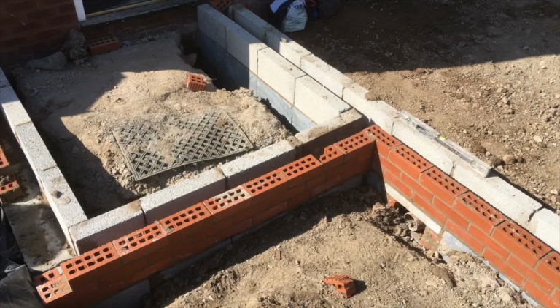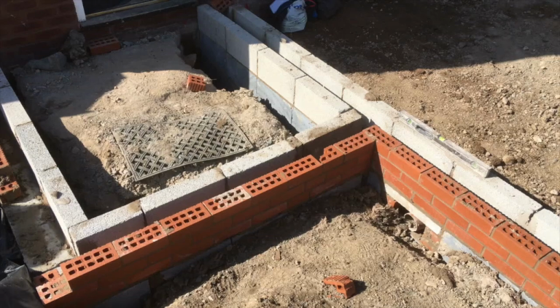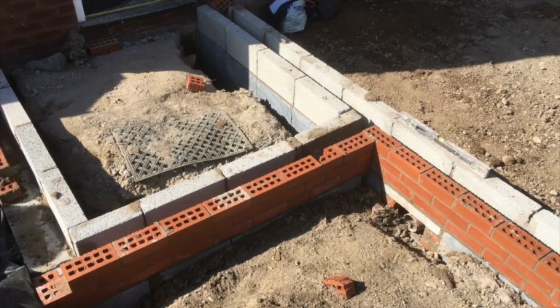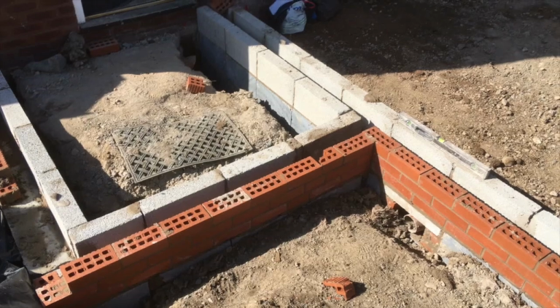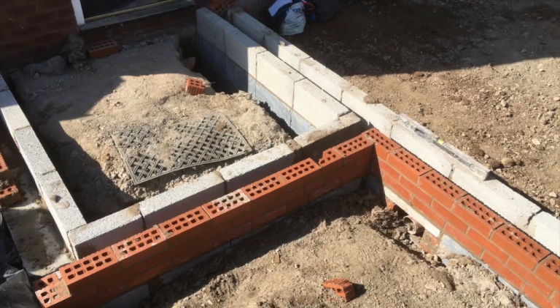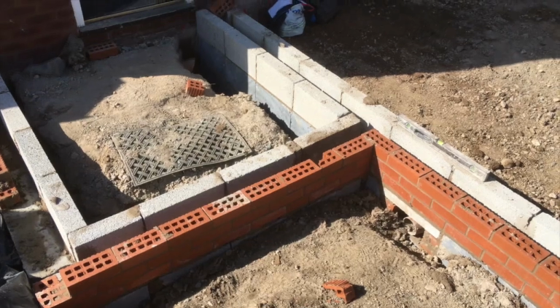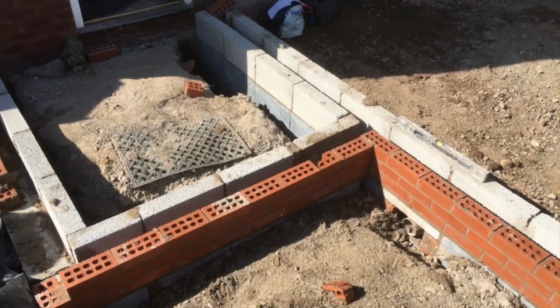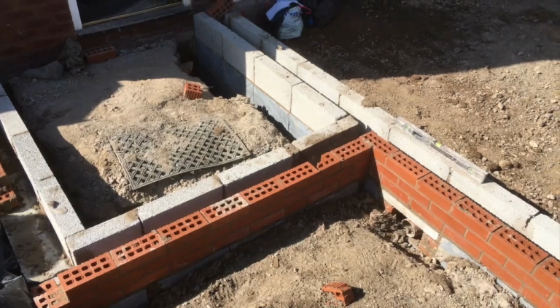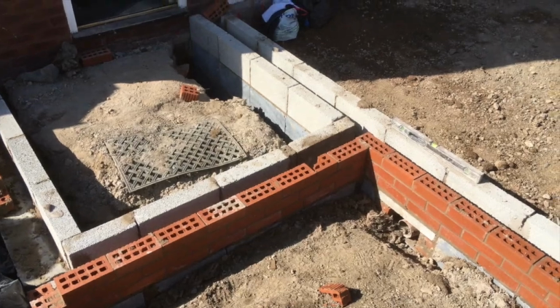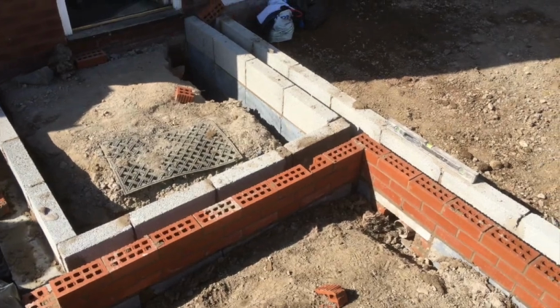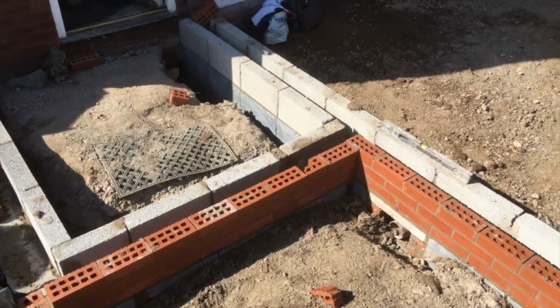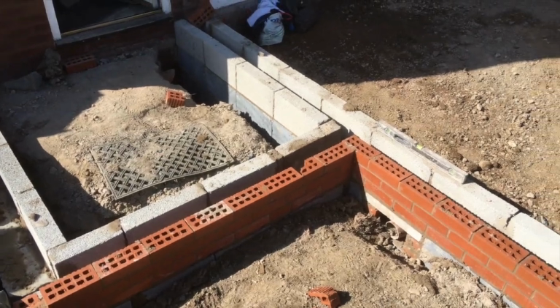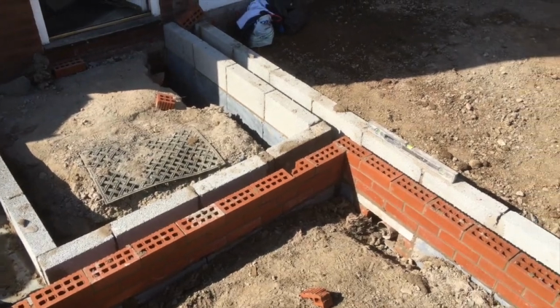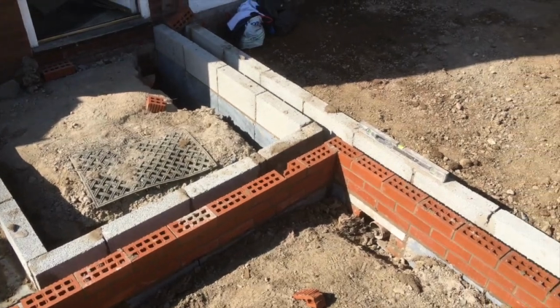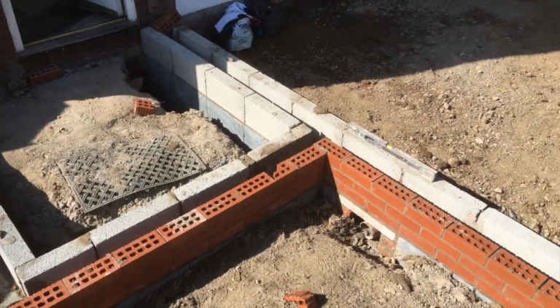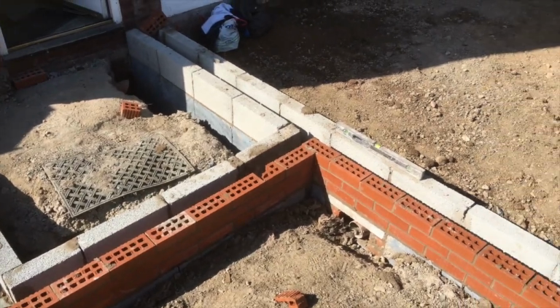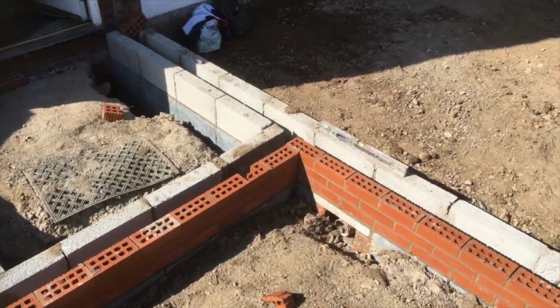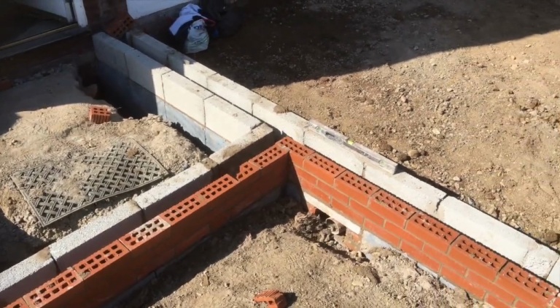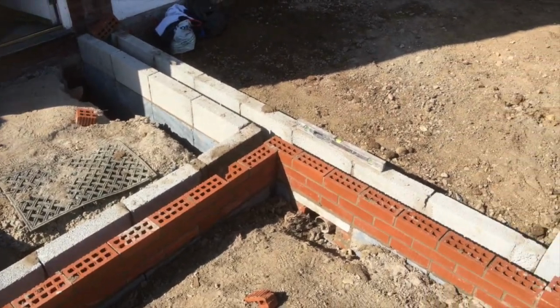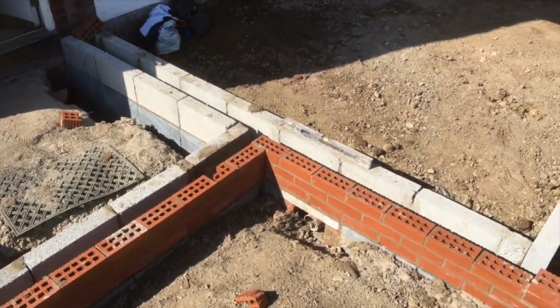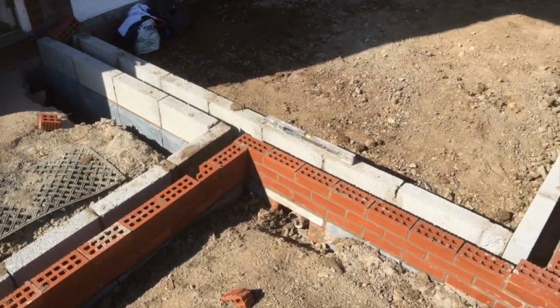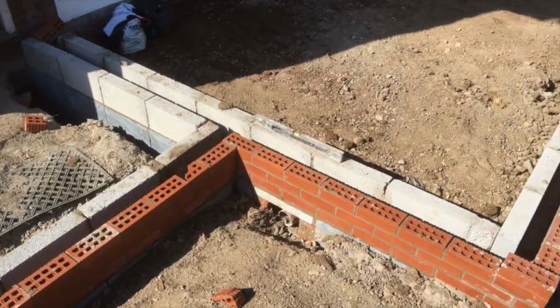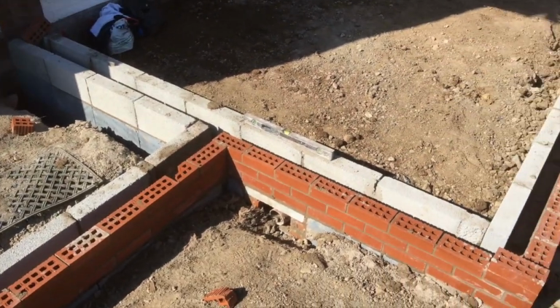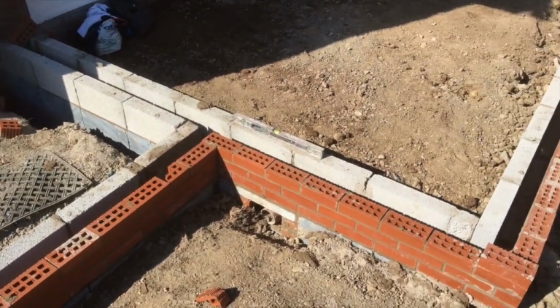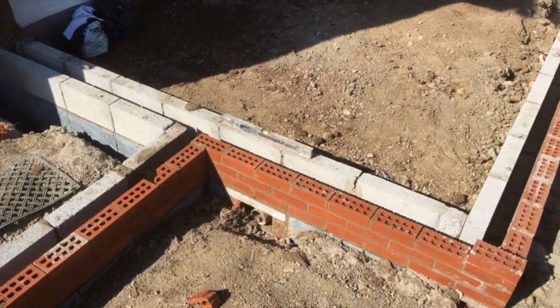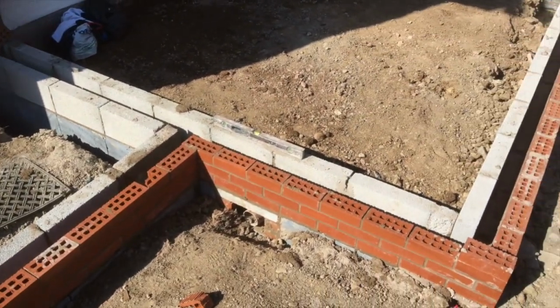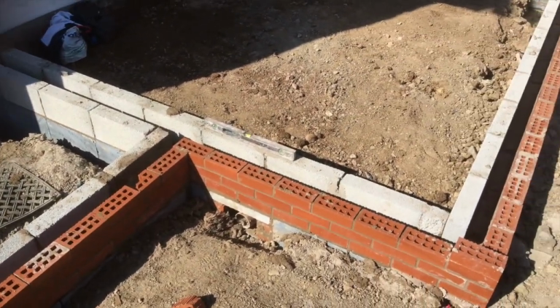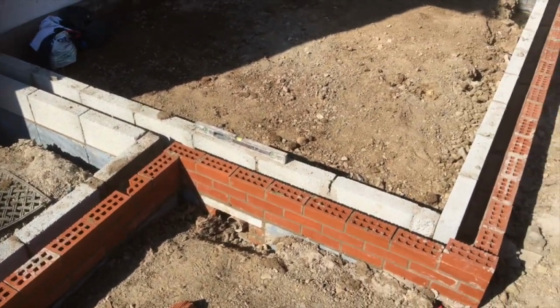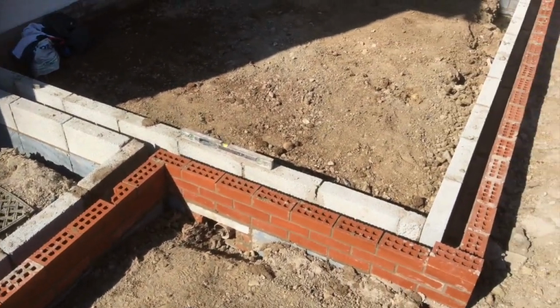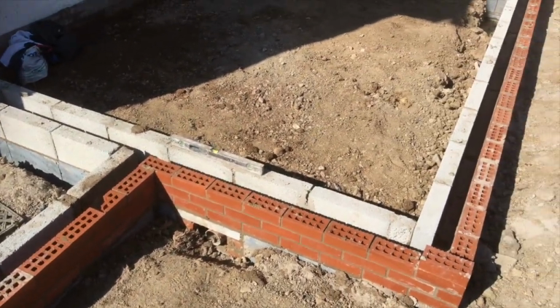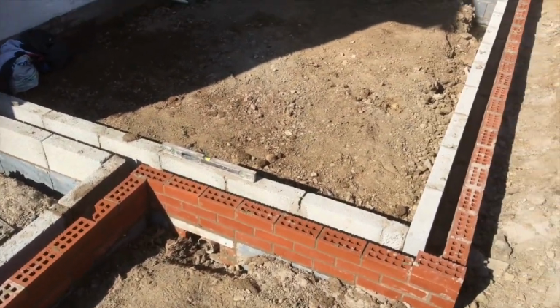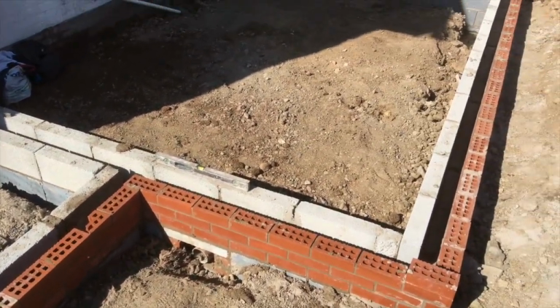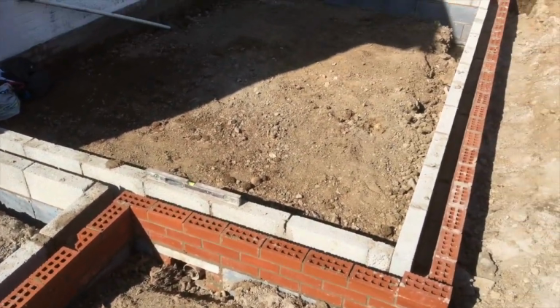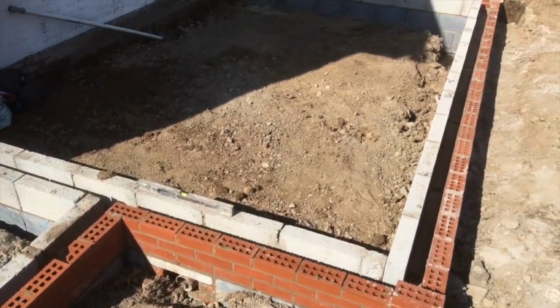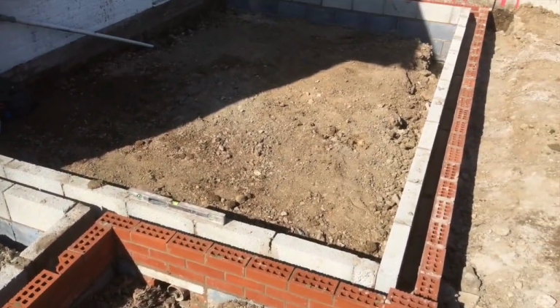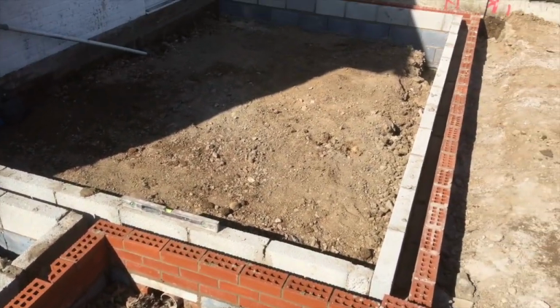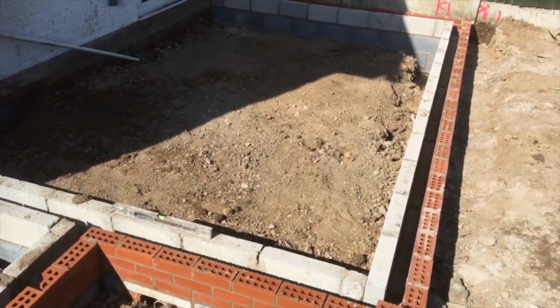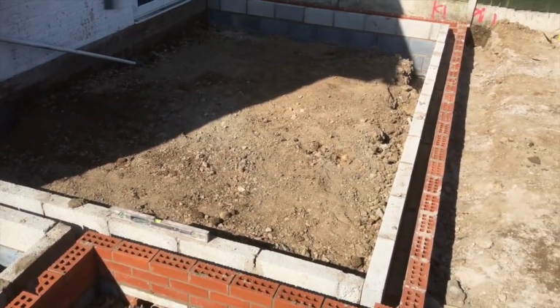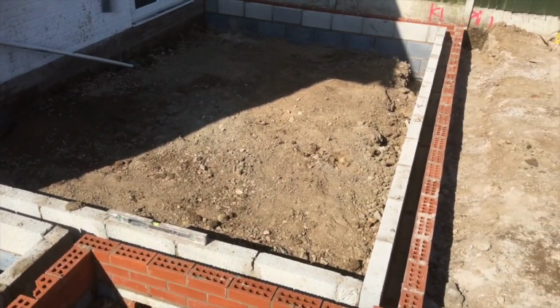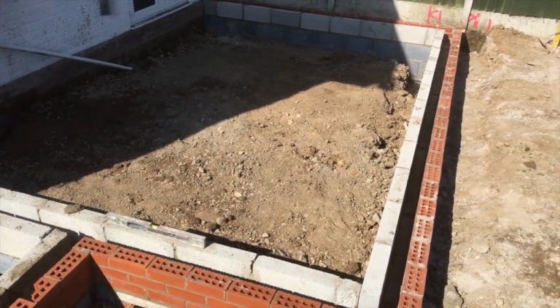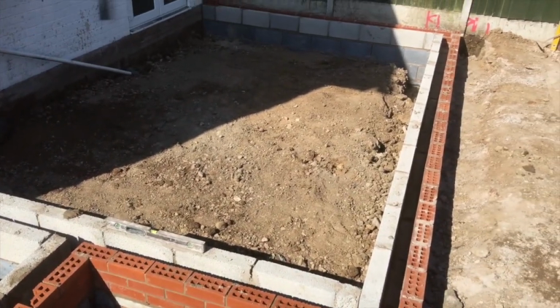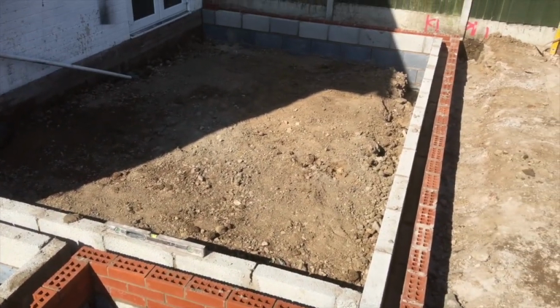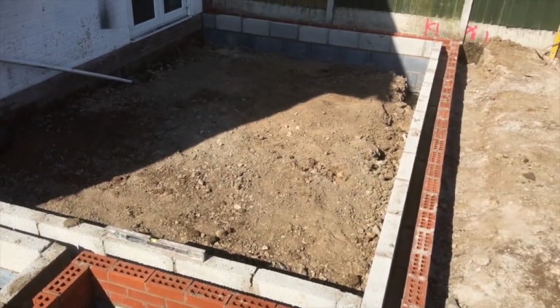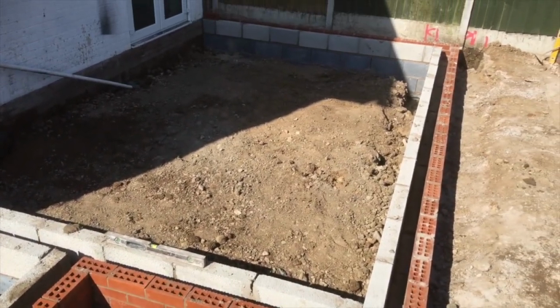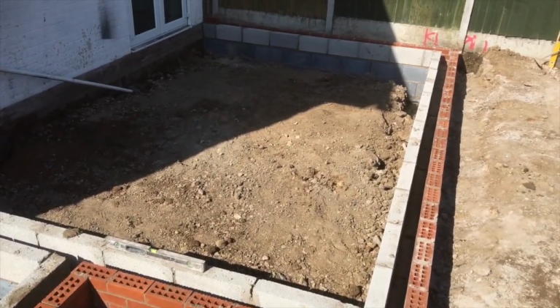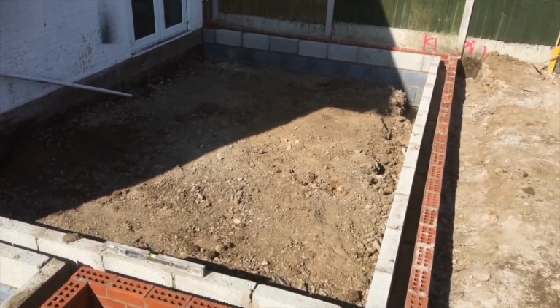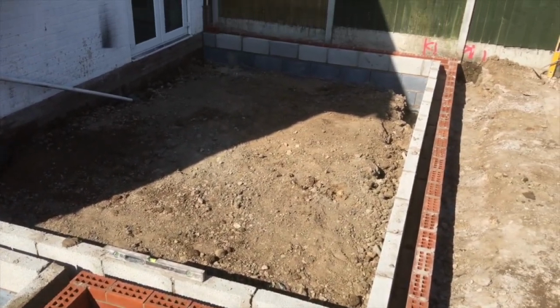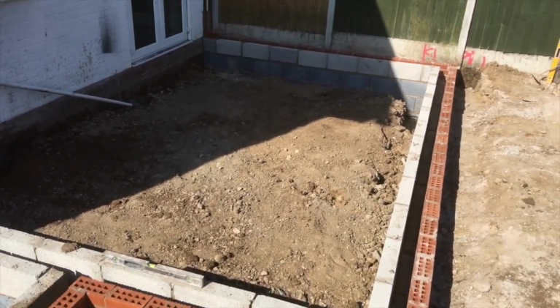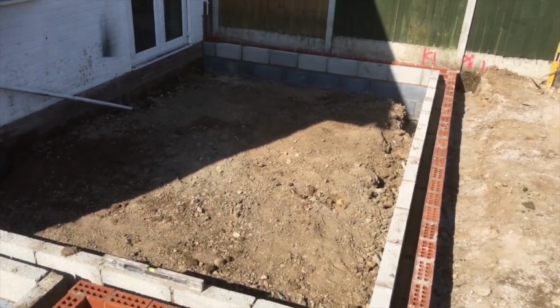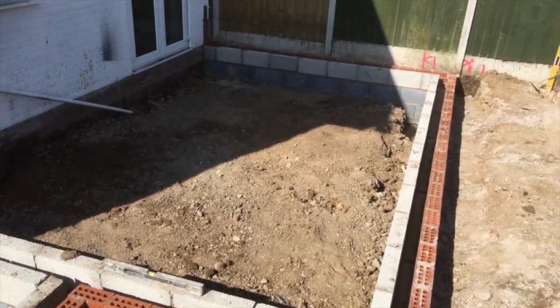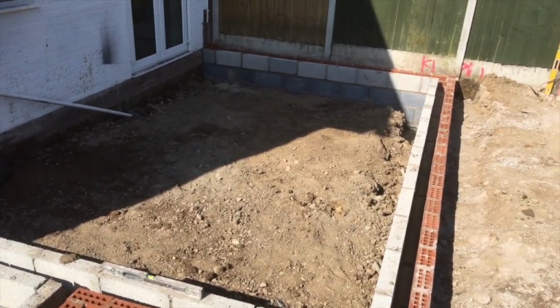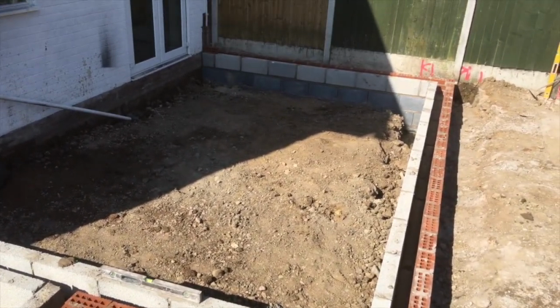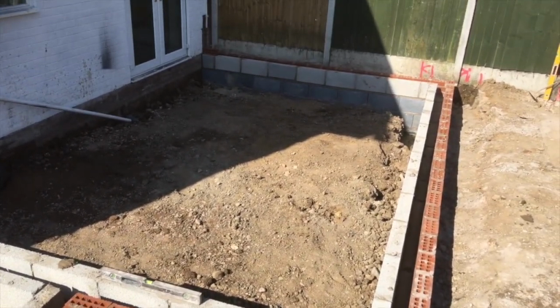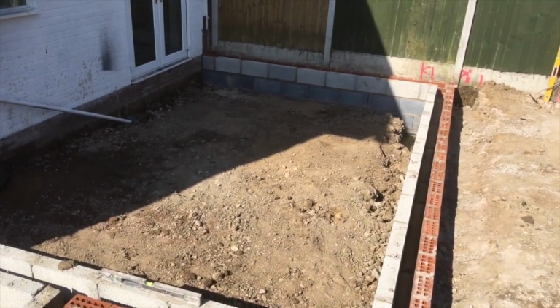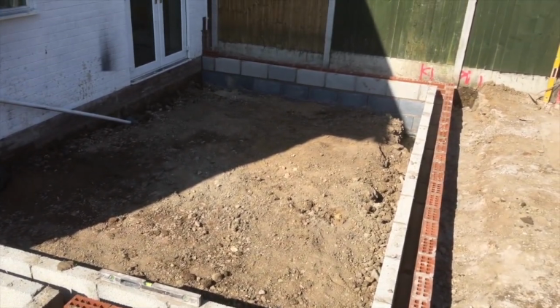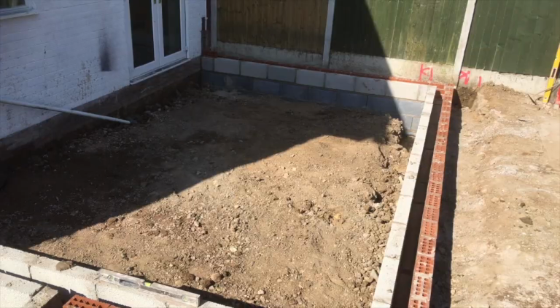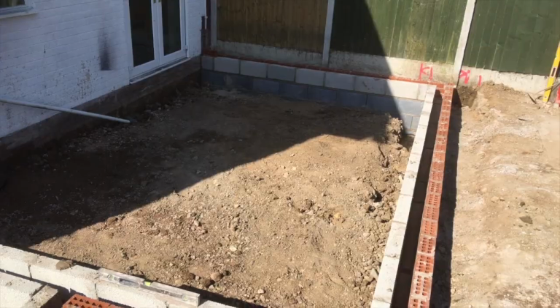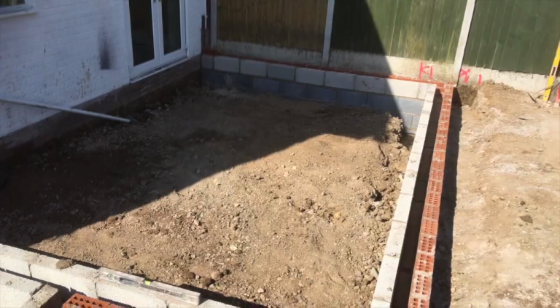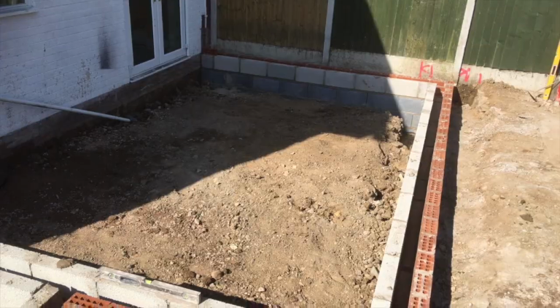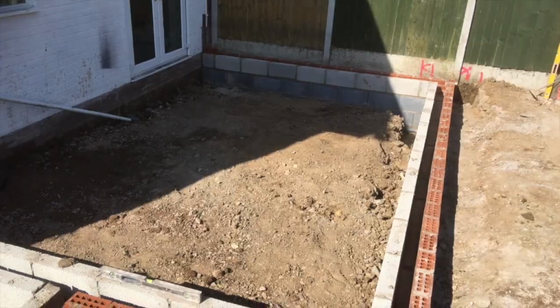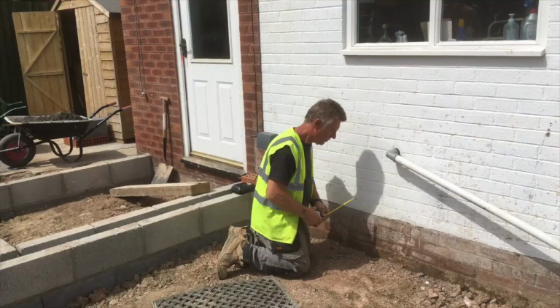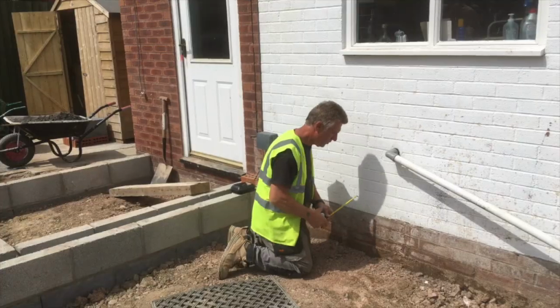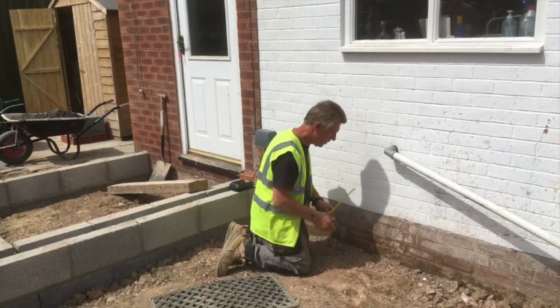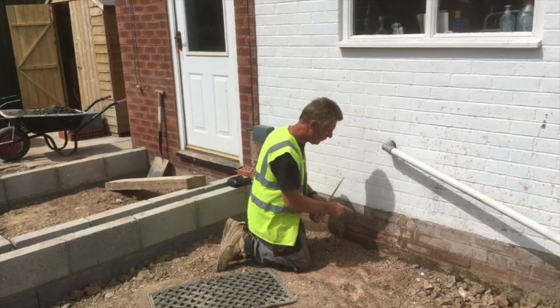Okay, as you can see we are now ready for the concrete. We've tidied everything up and we'll start.